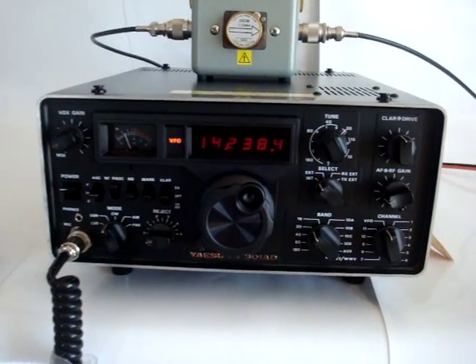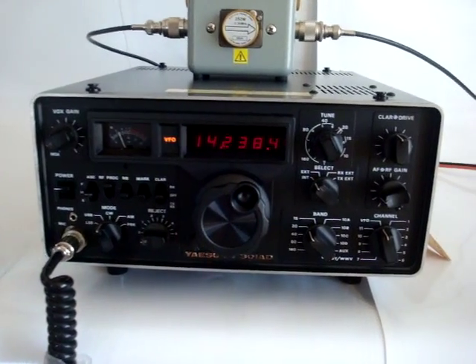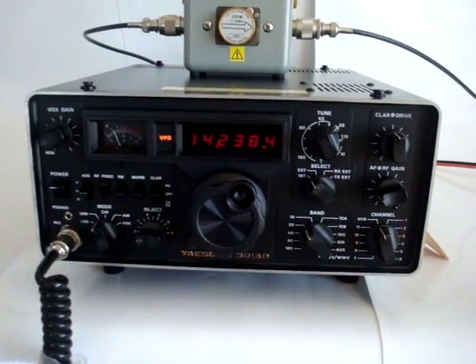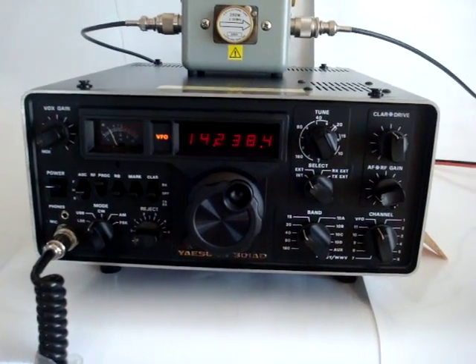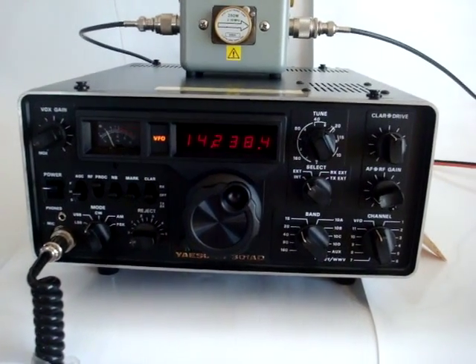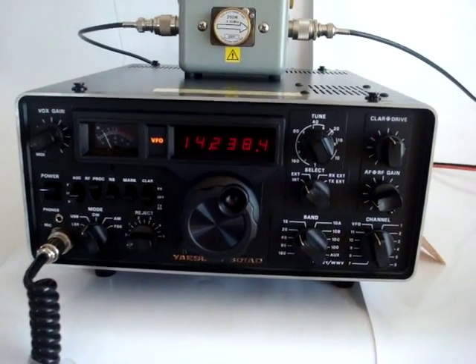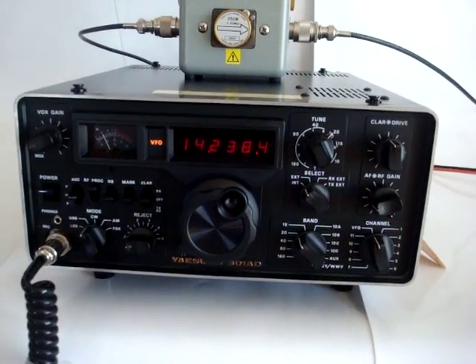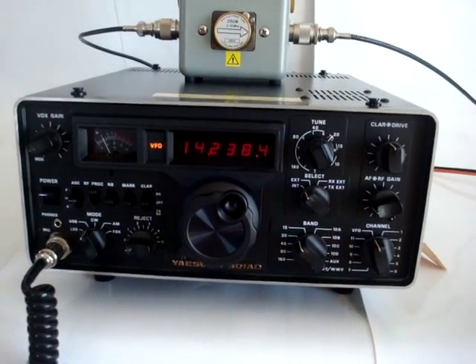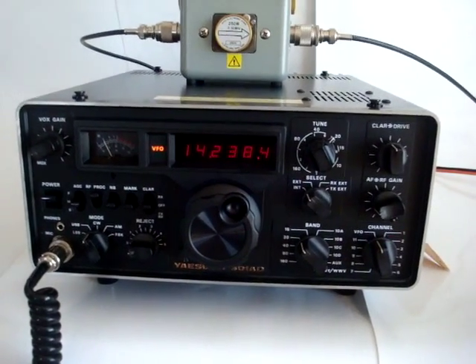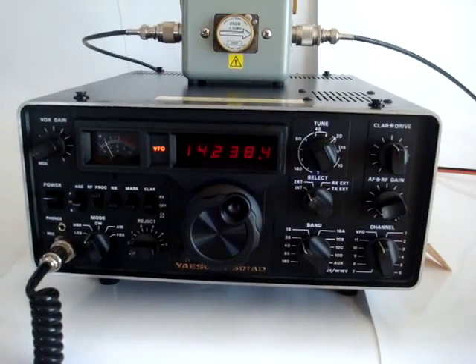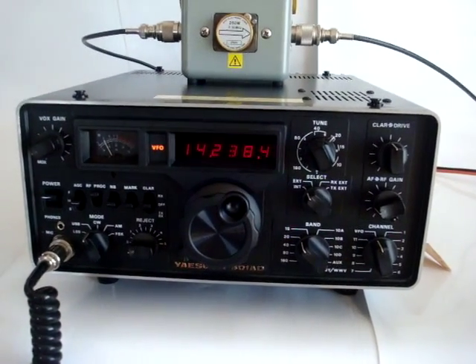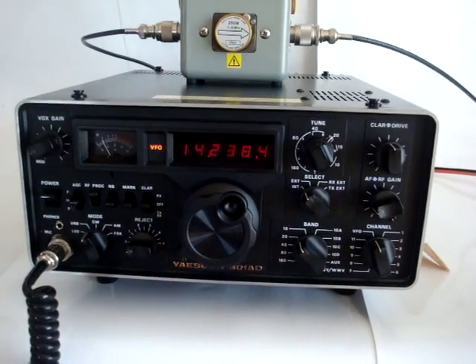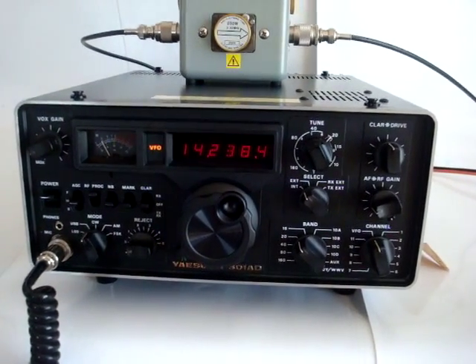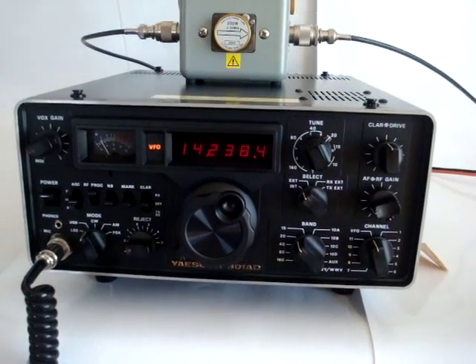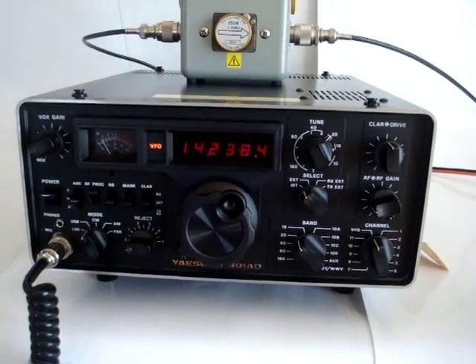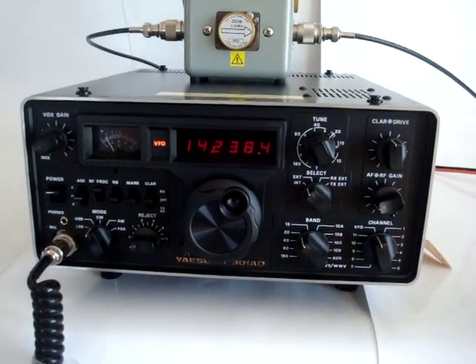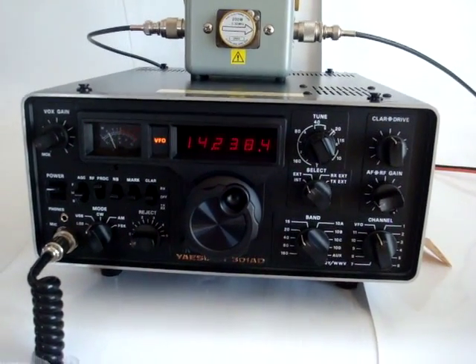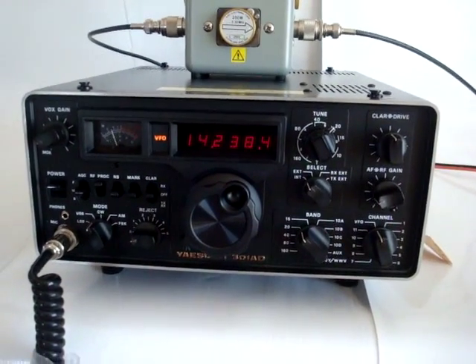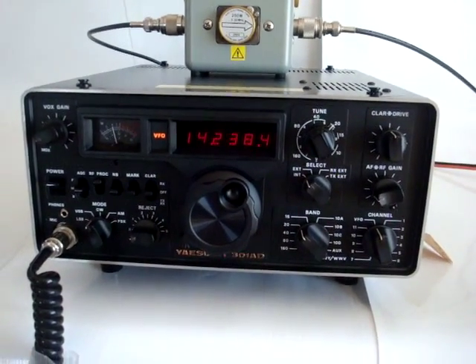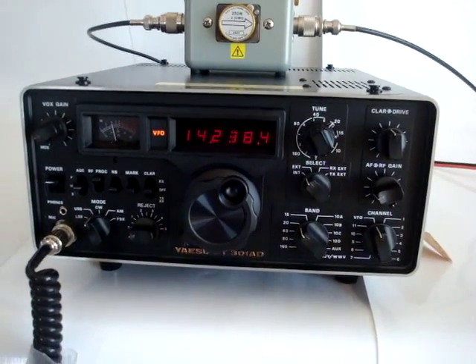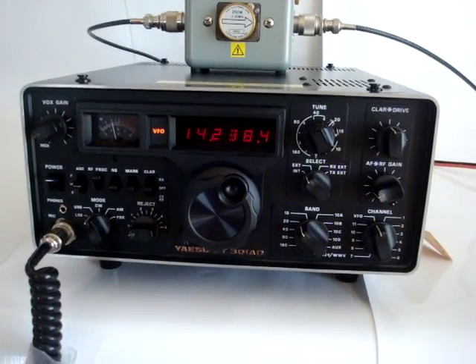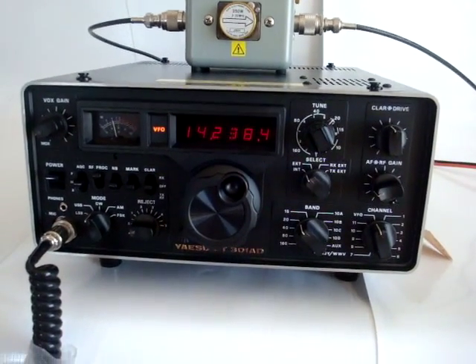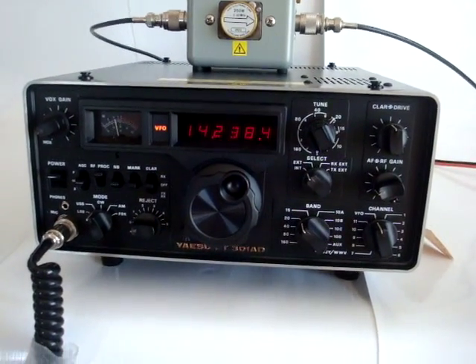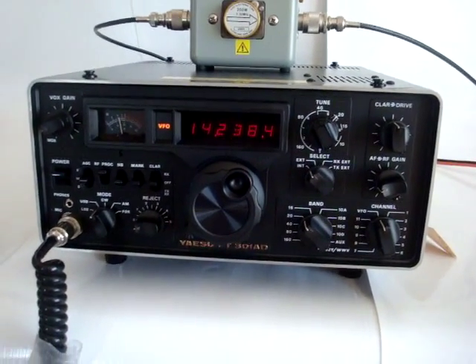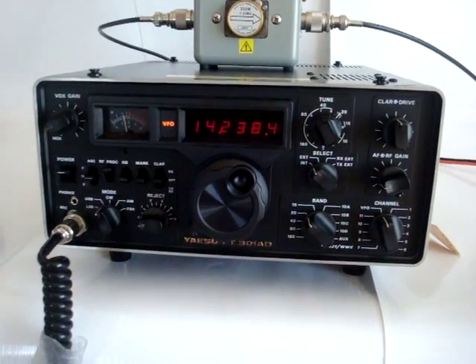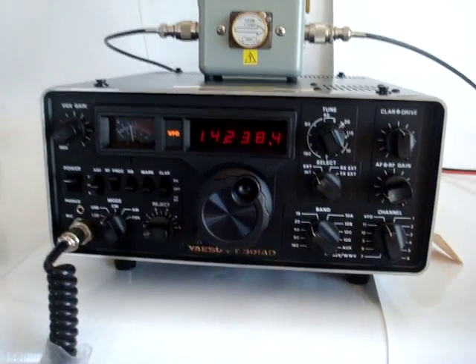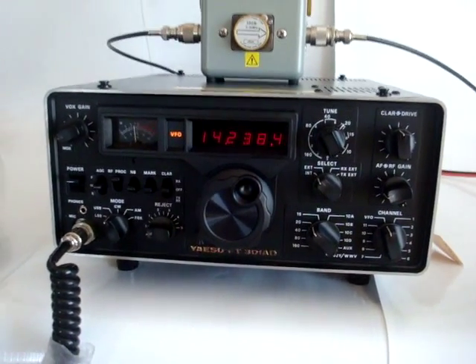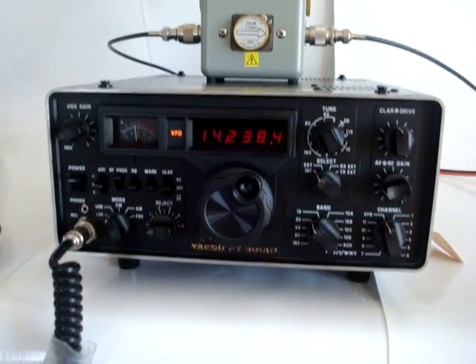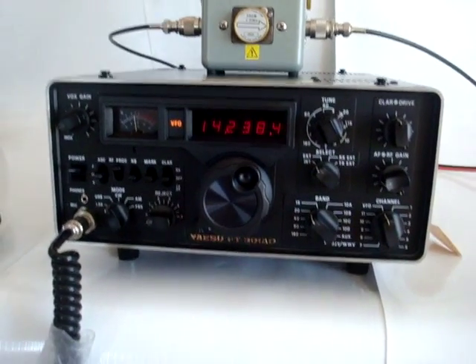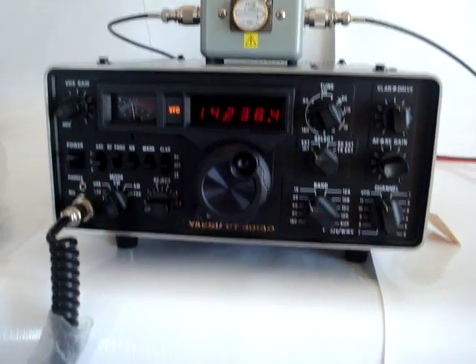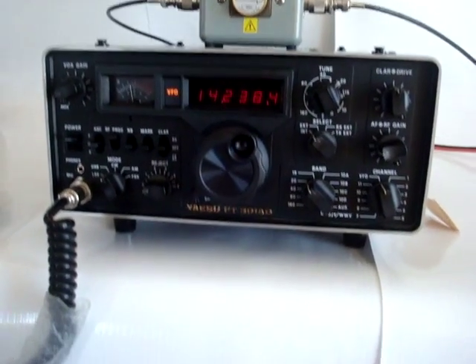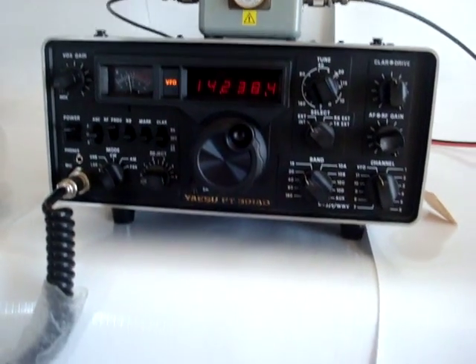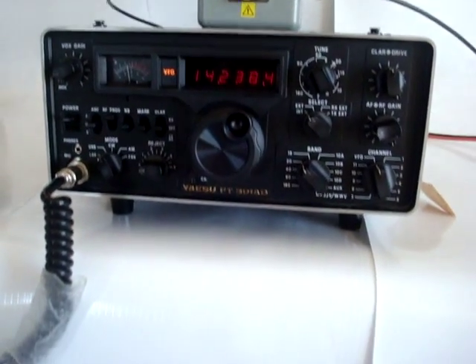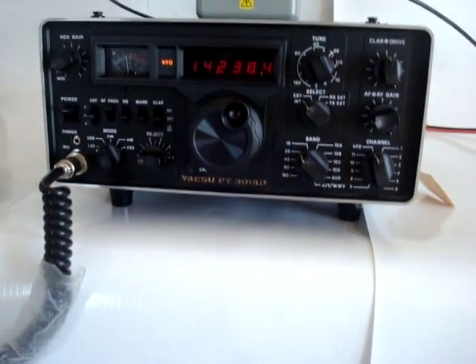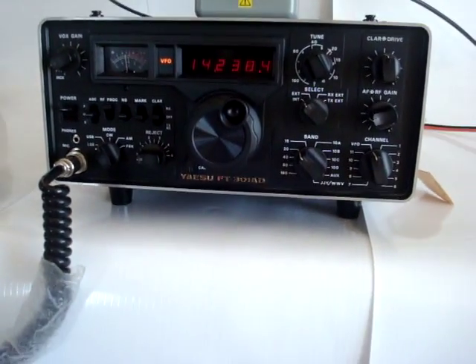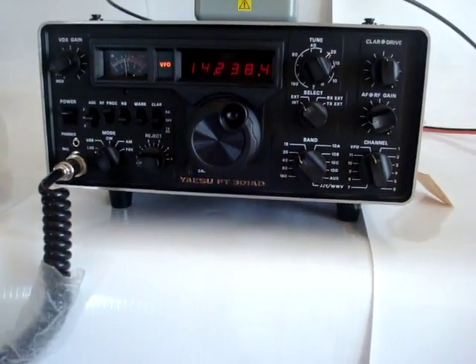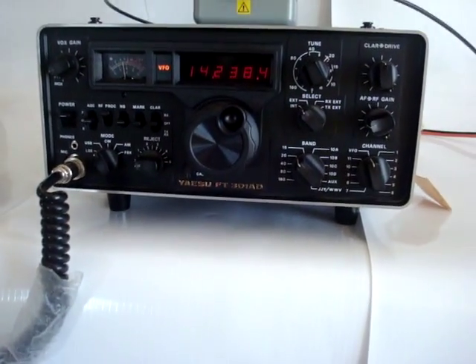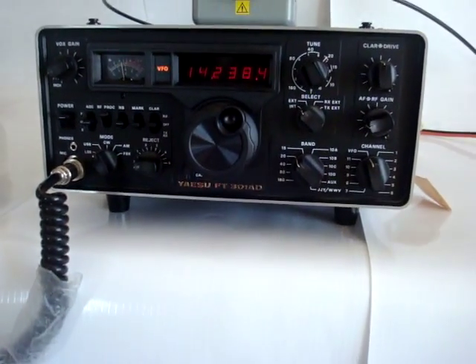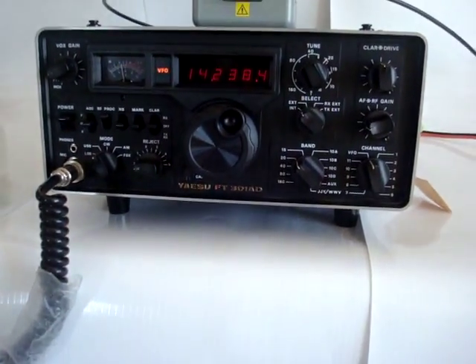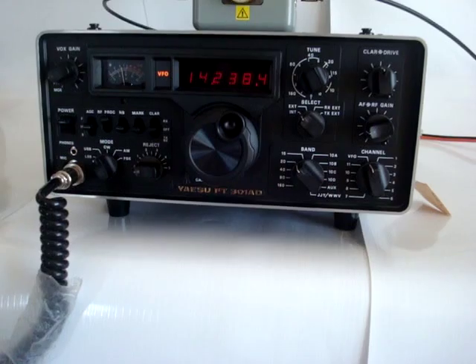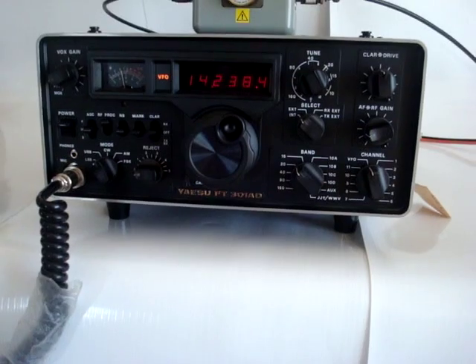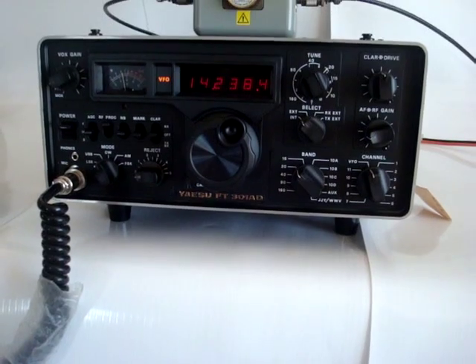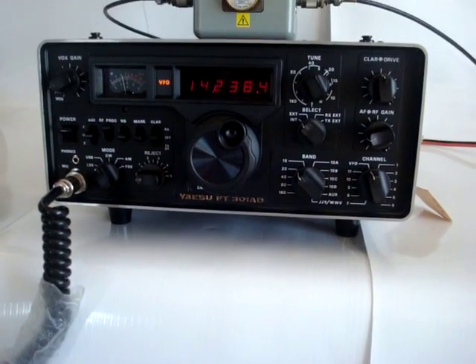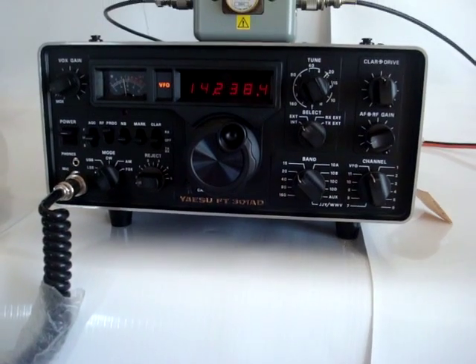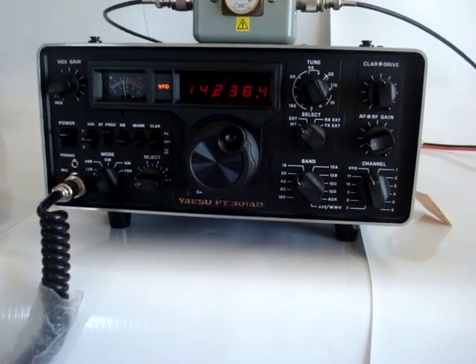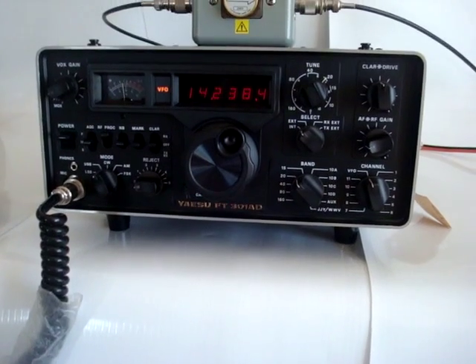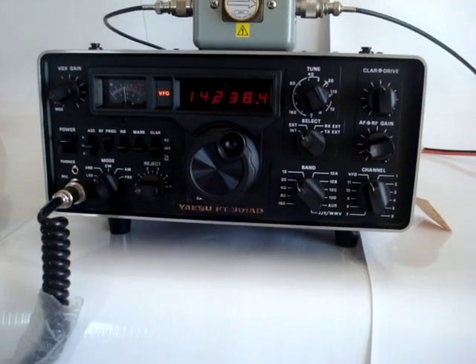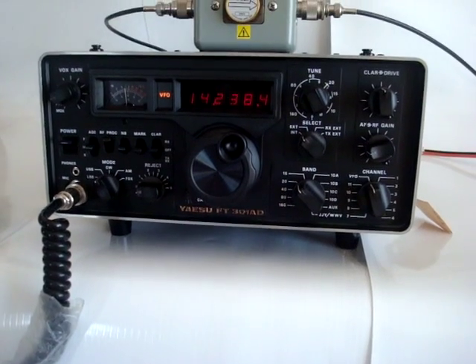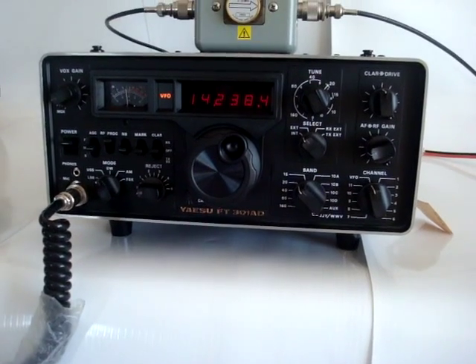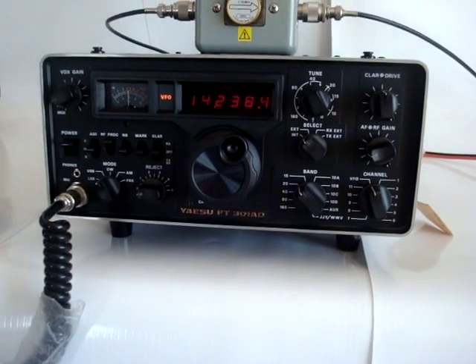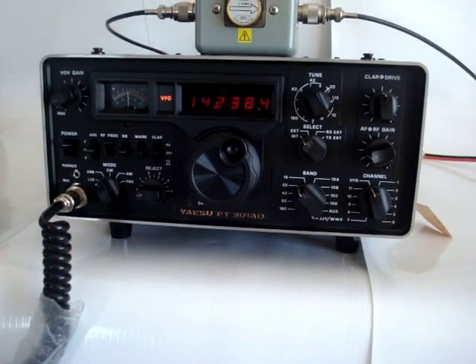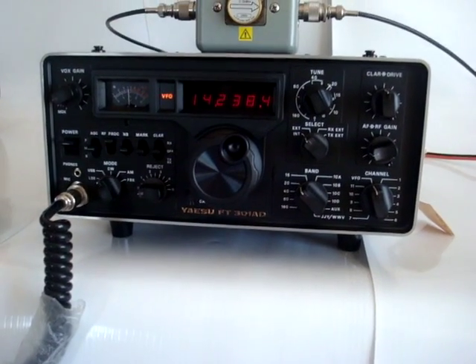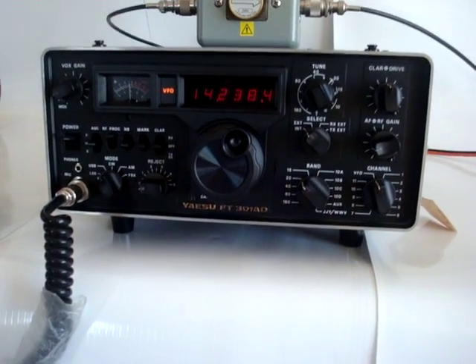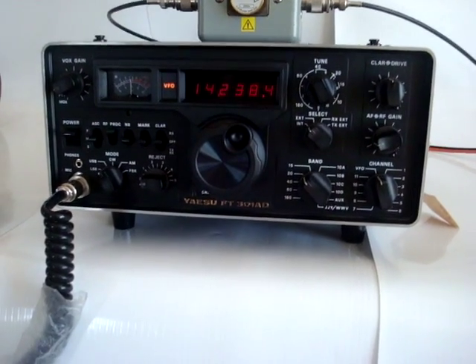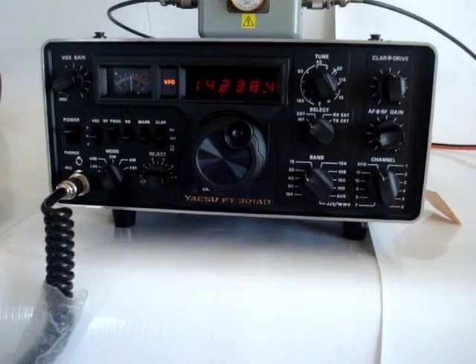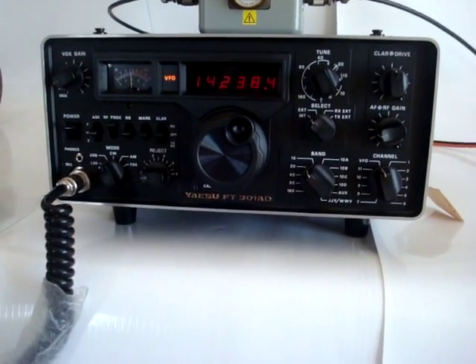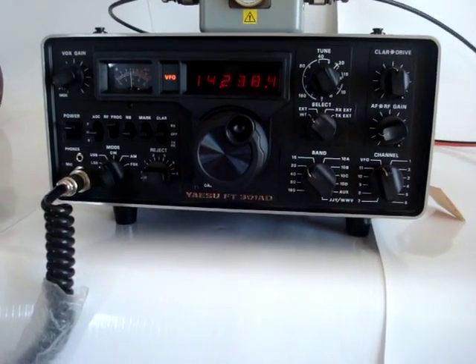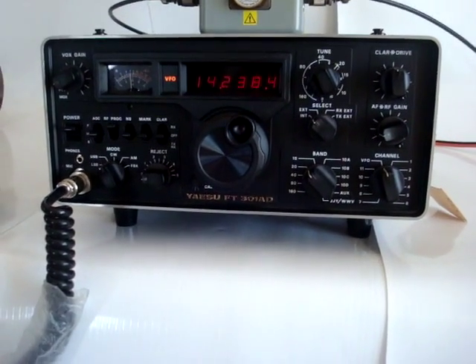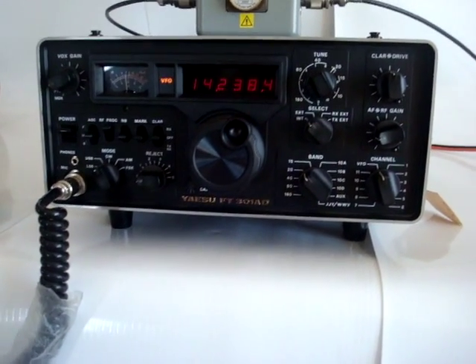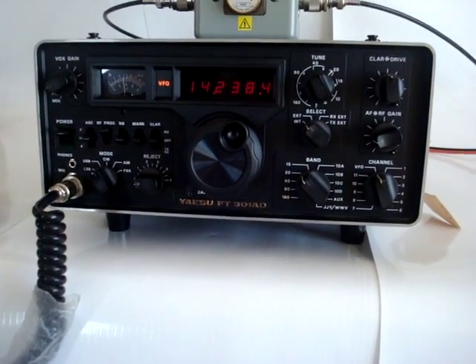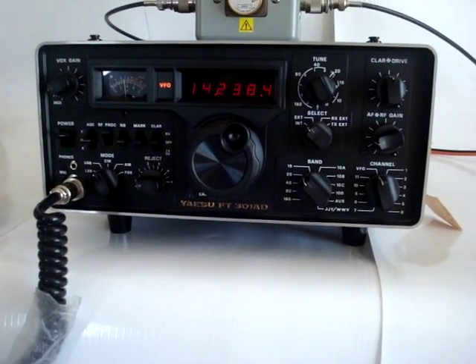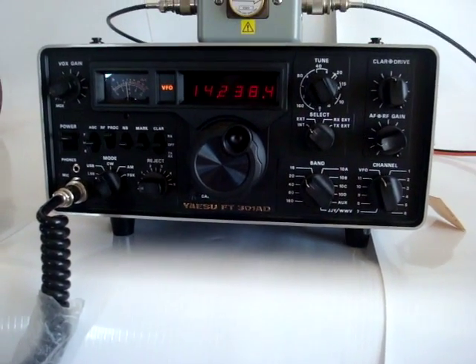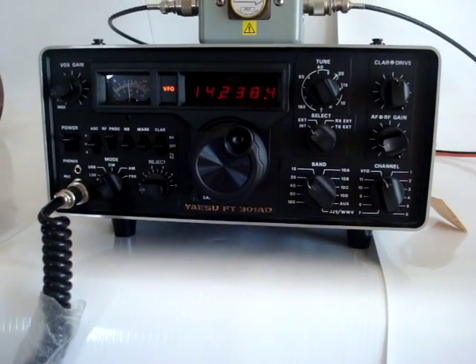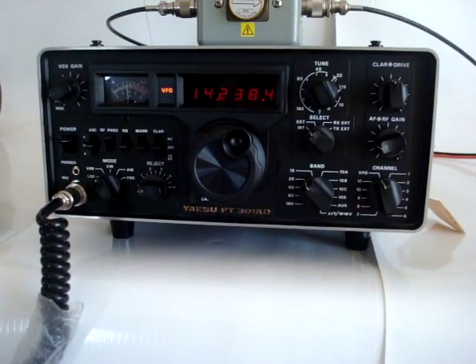And this concludes the Yaesu FT-301AD video.